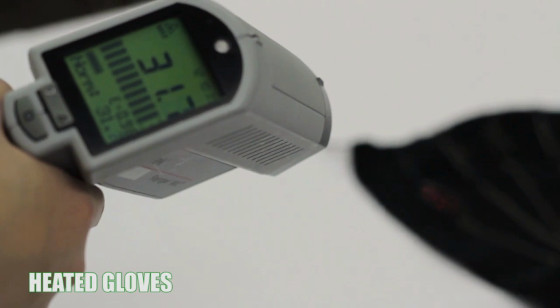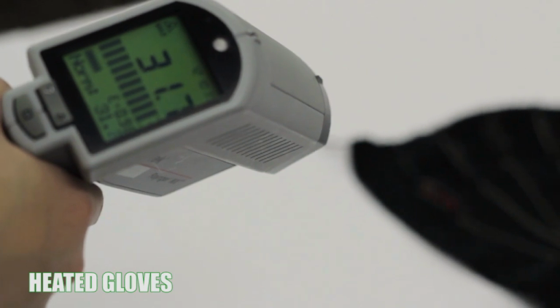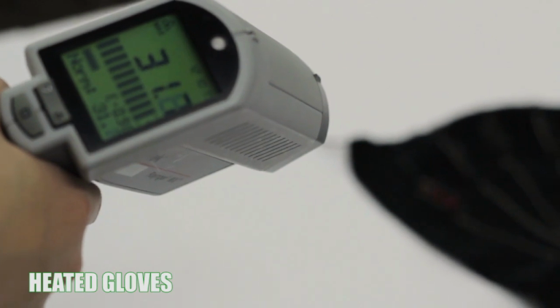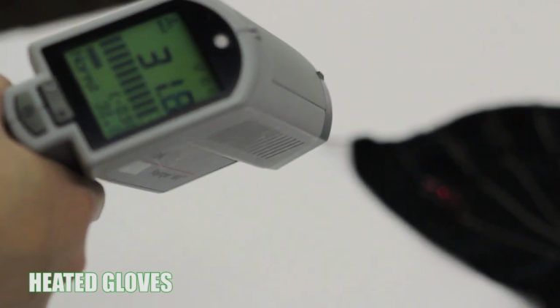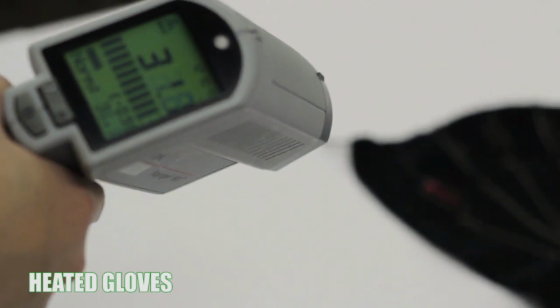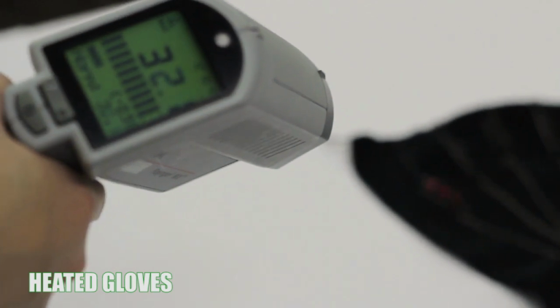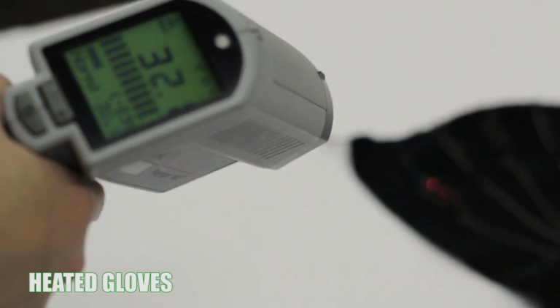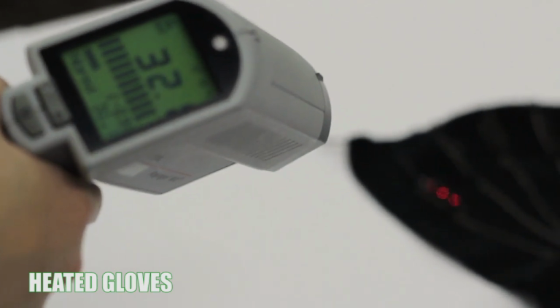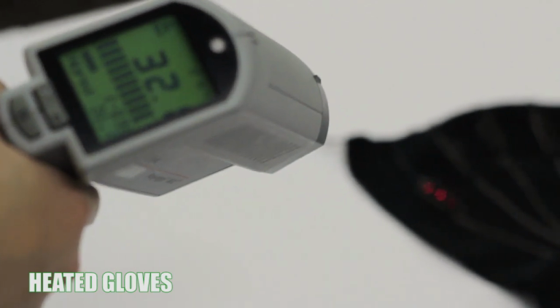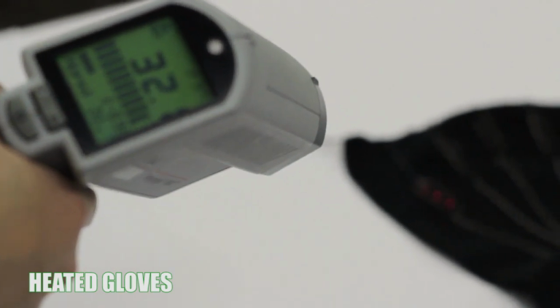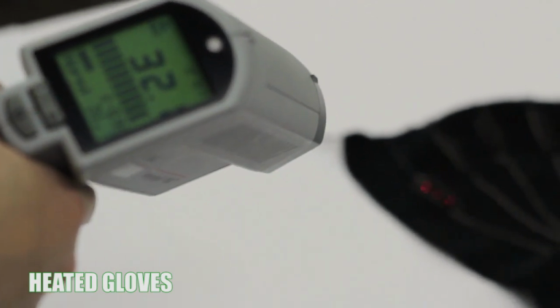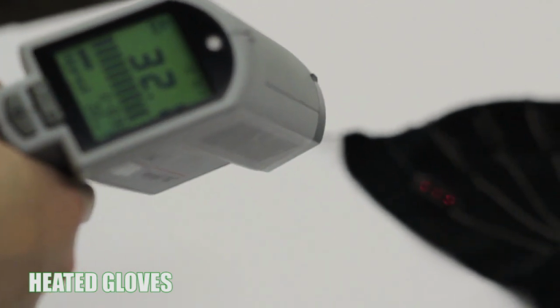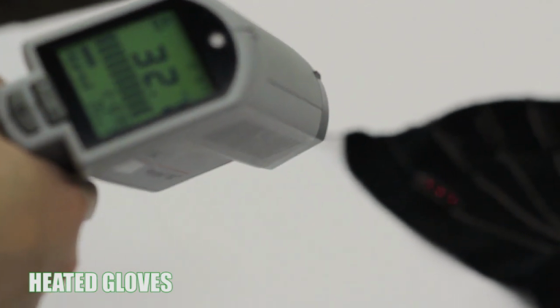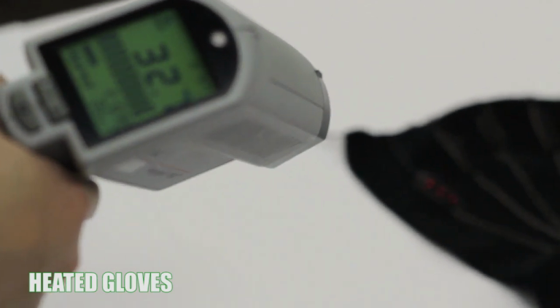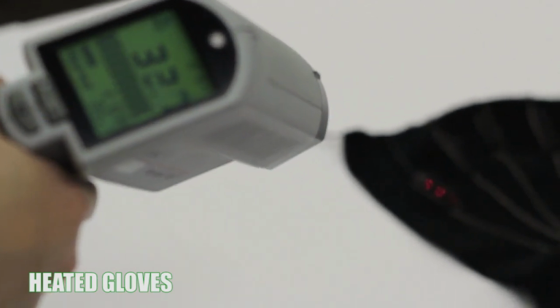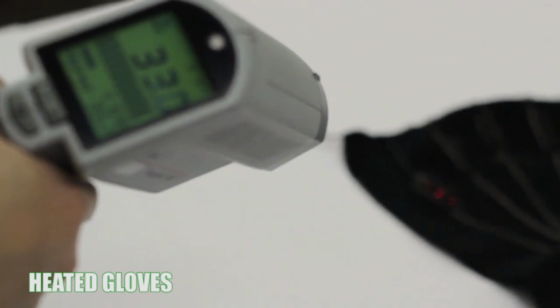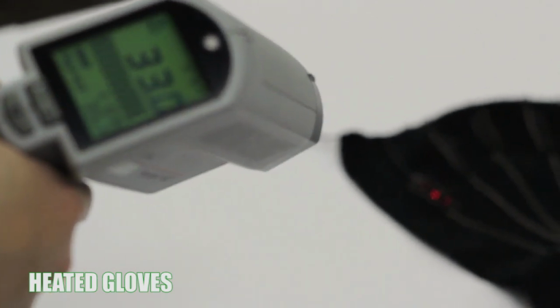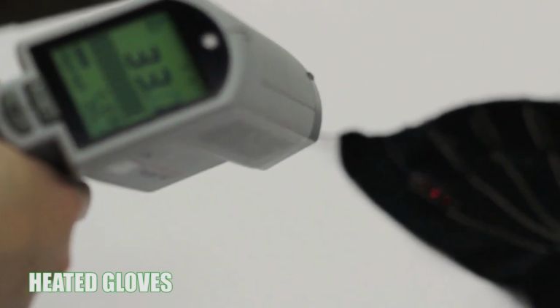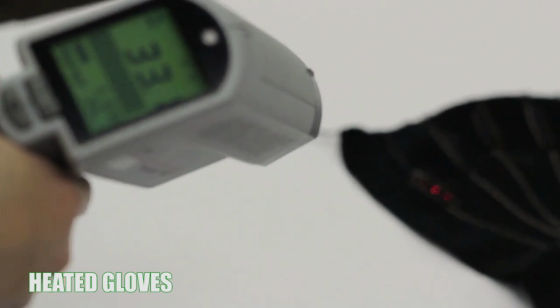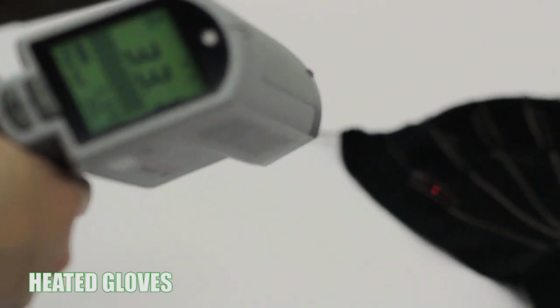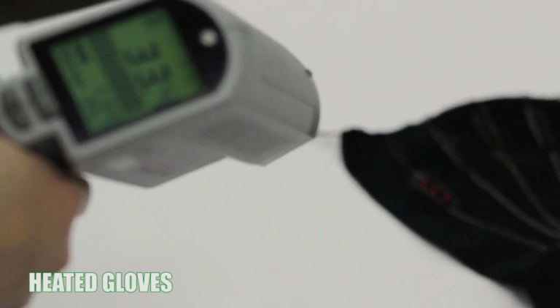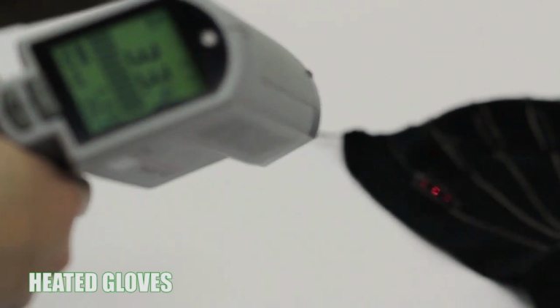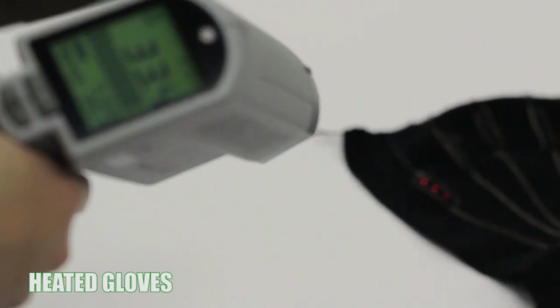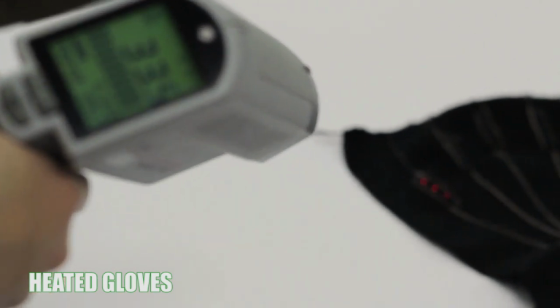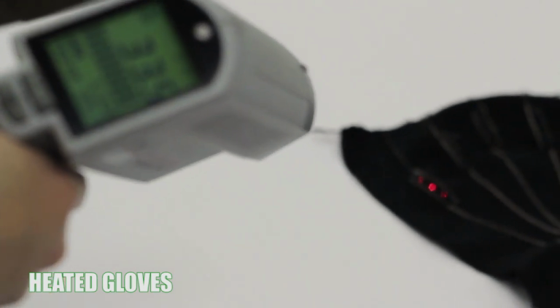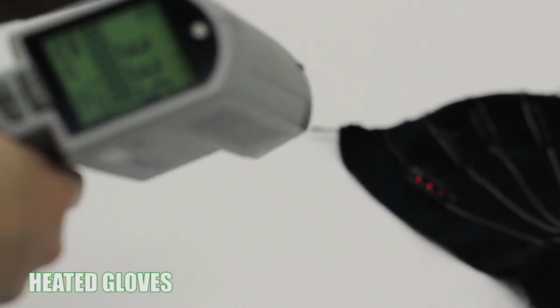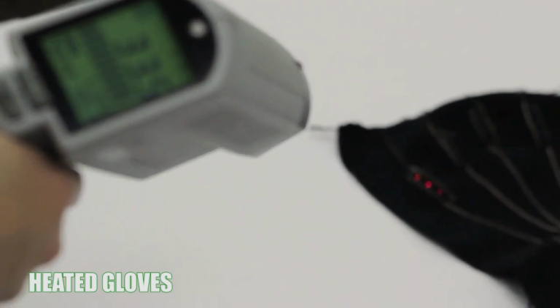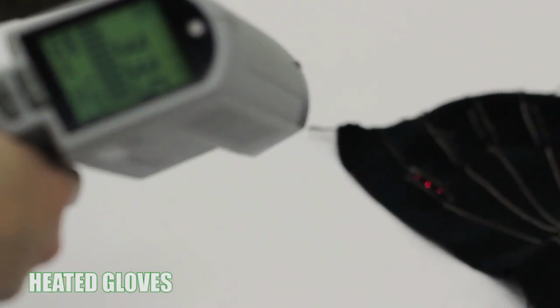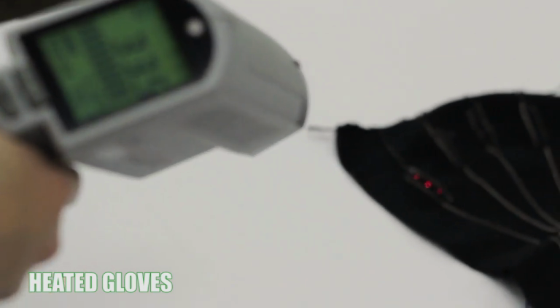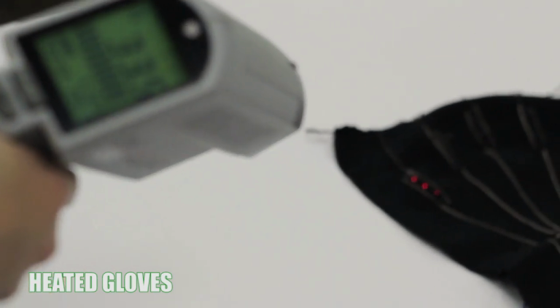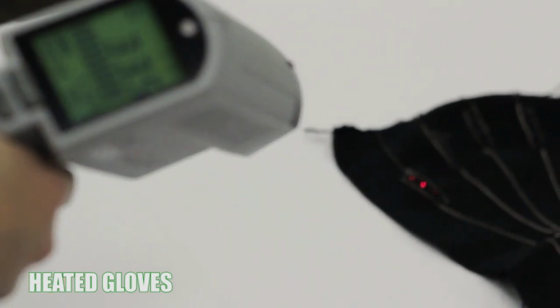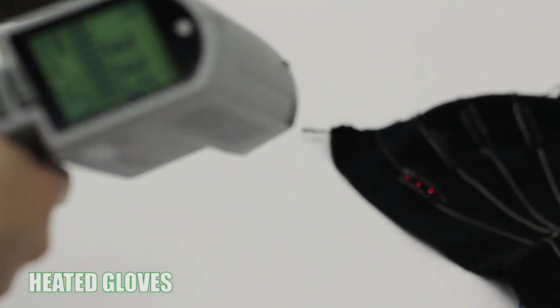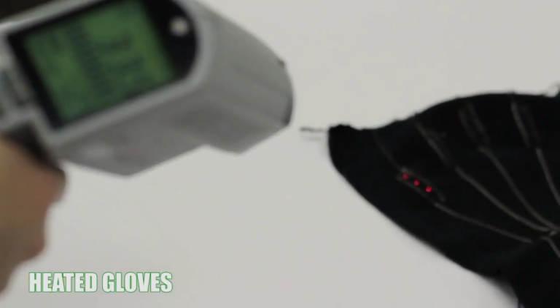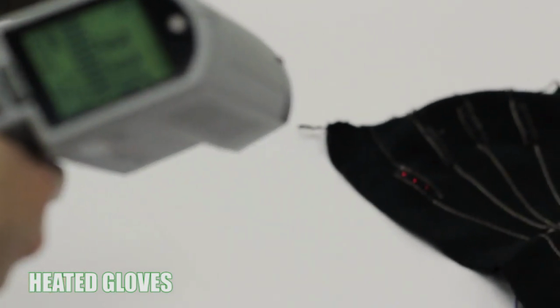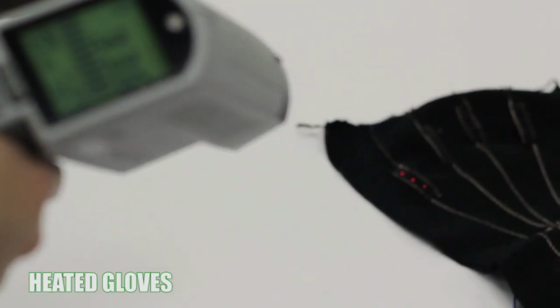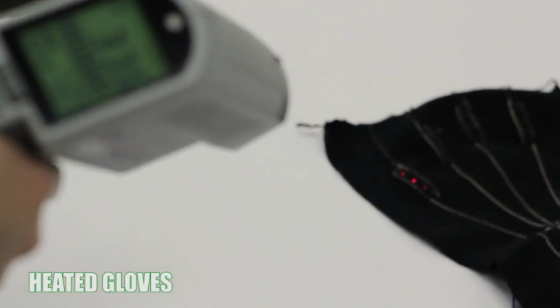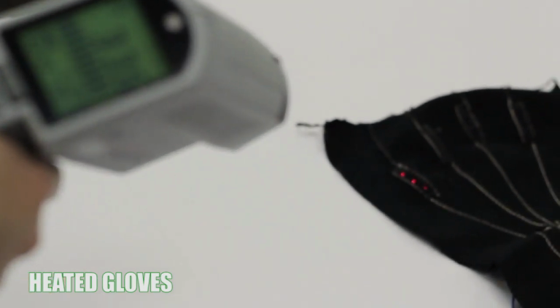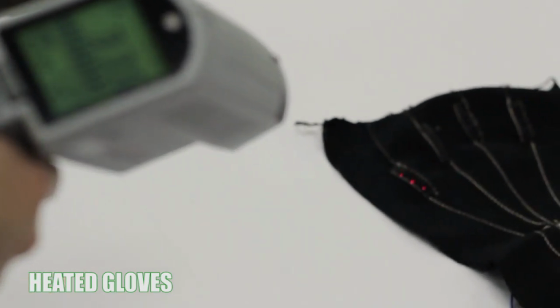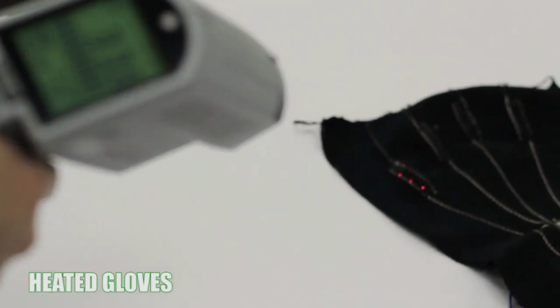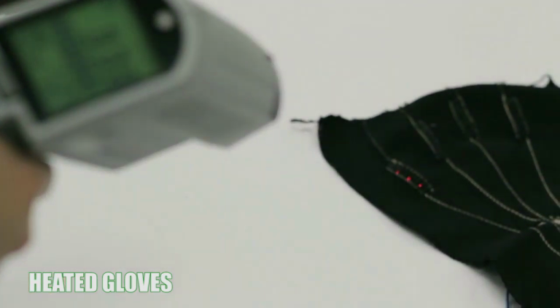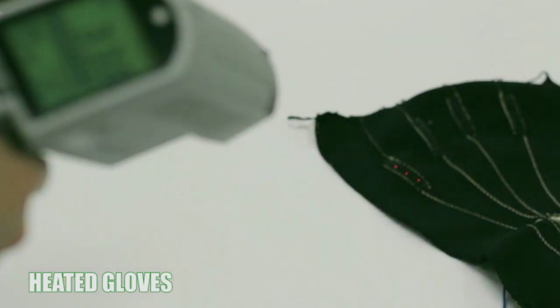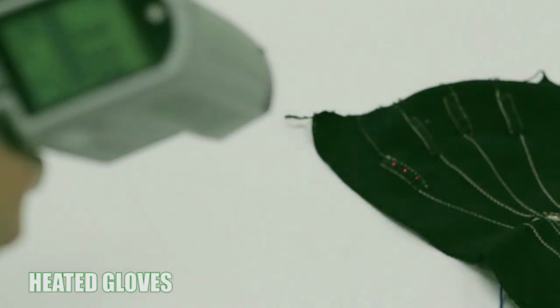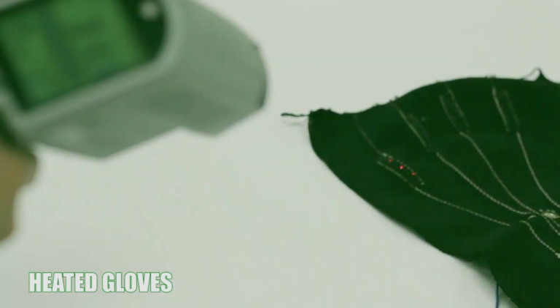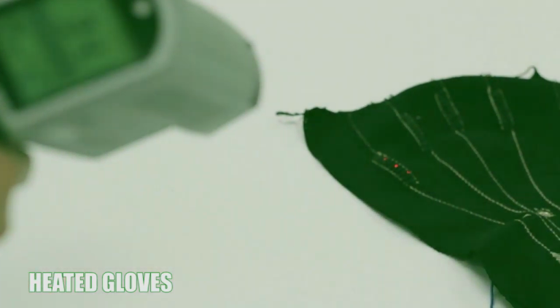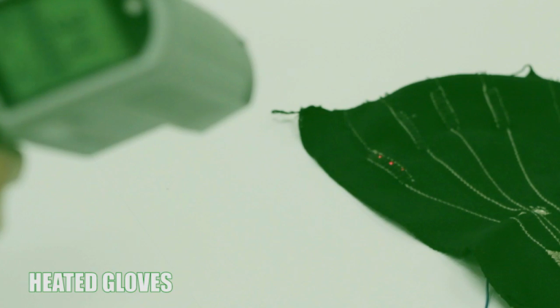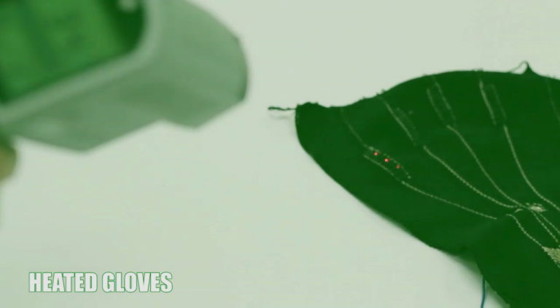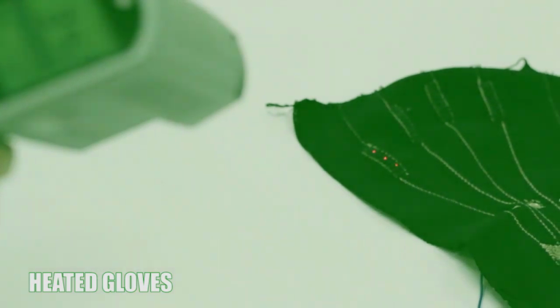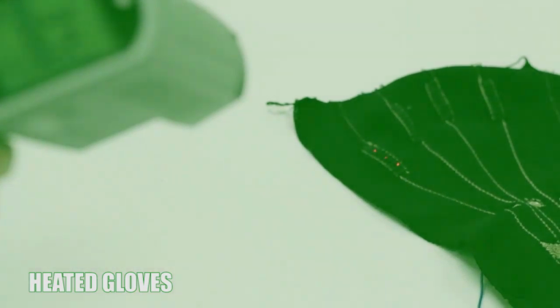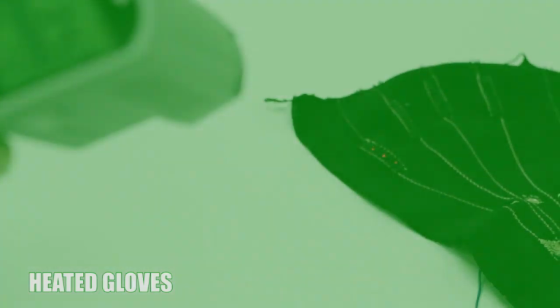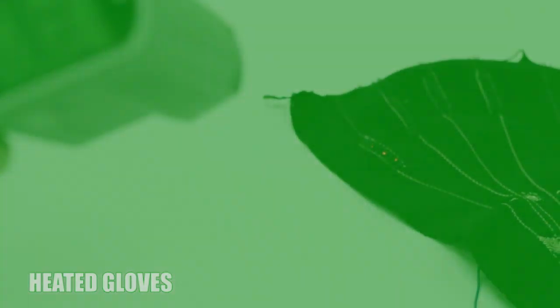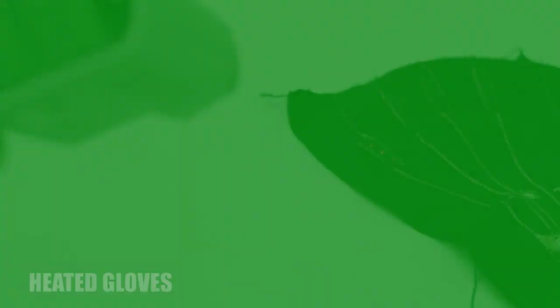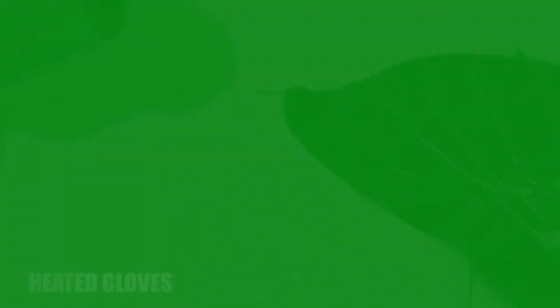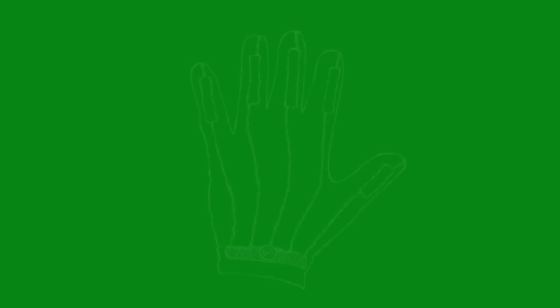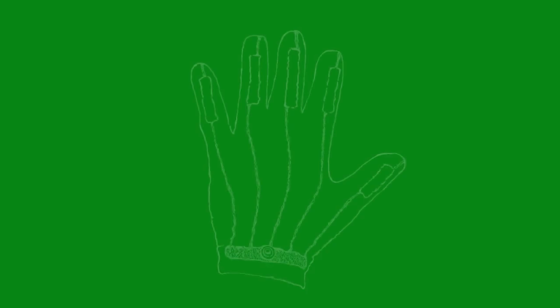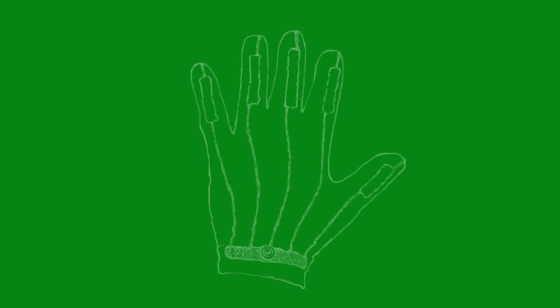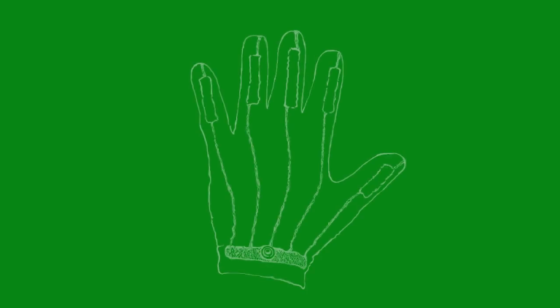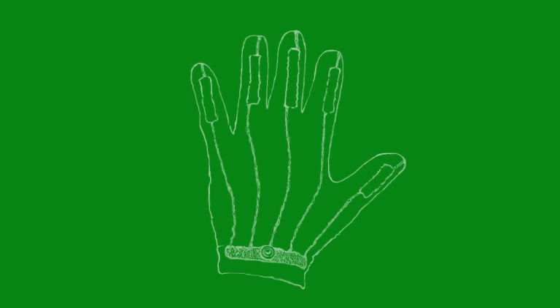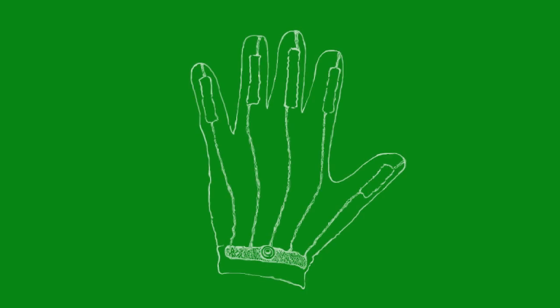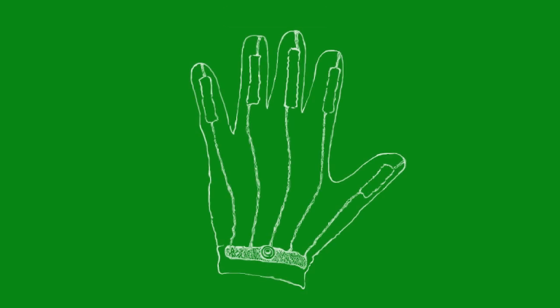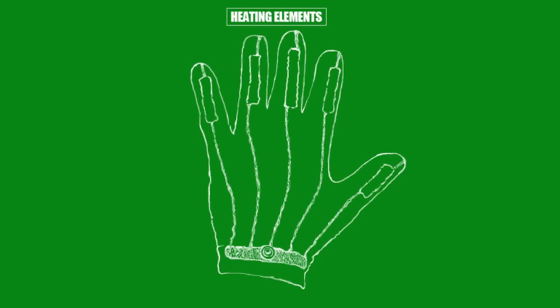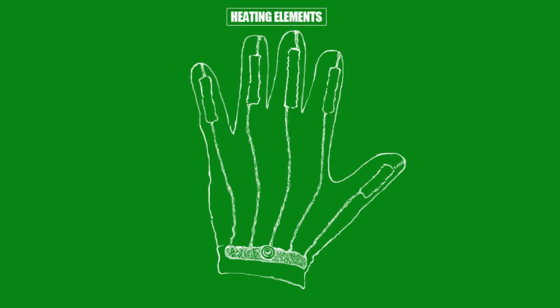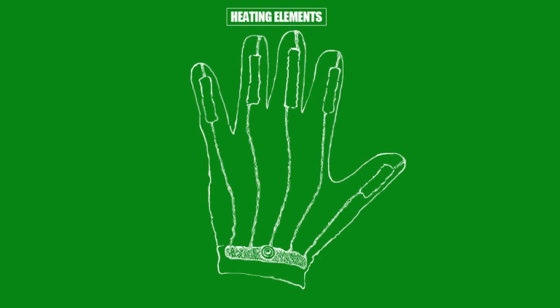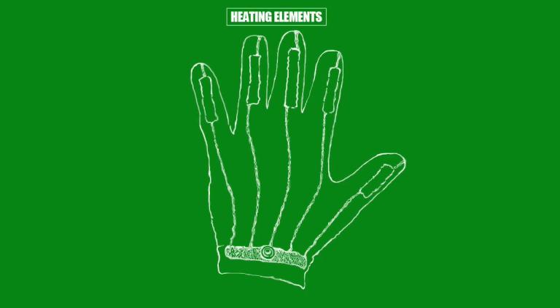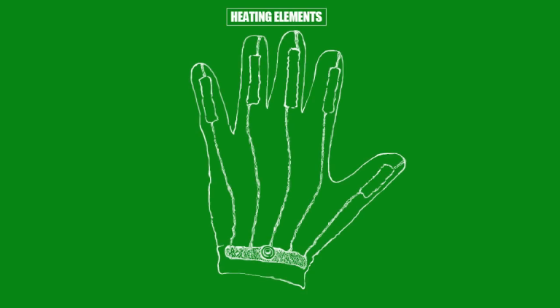The heated gloves are flexible and provide heat to the fingers to restore the blood supply for treatment of Raynaud's phenomenon.